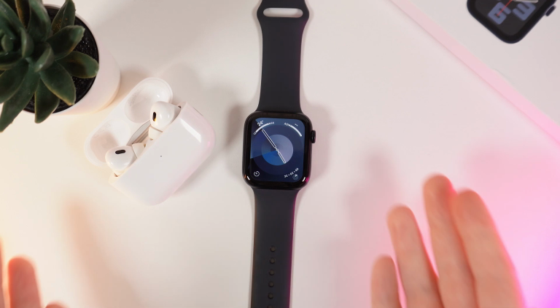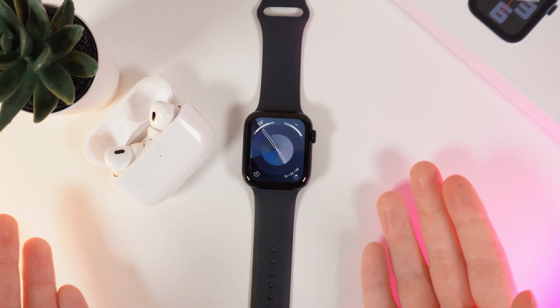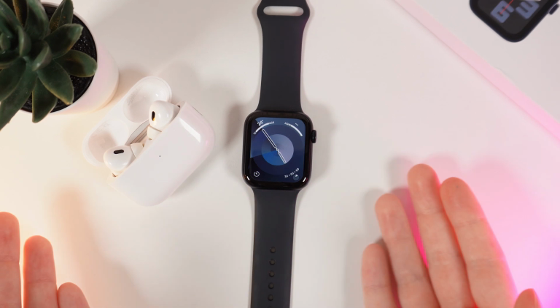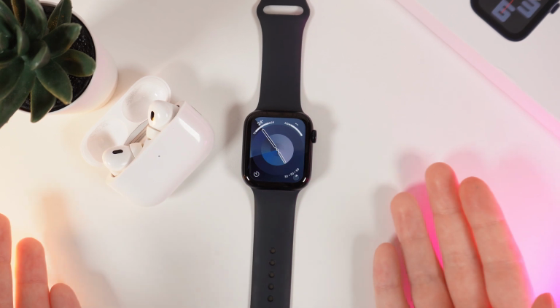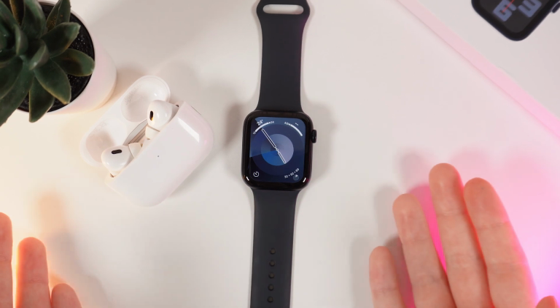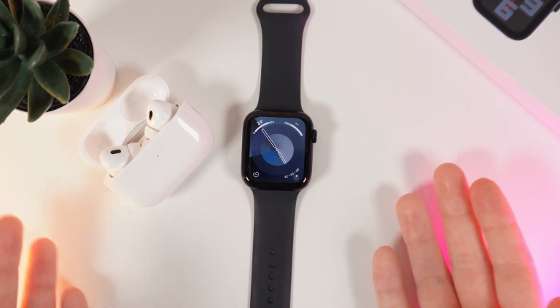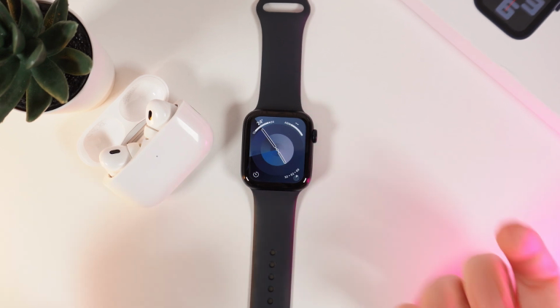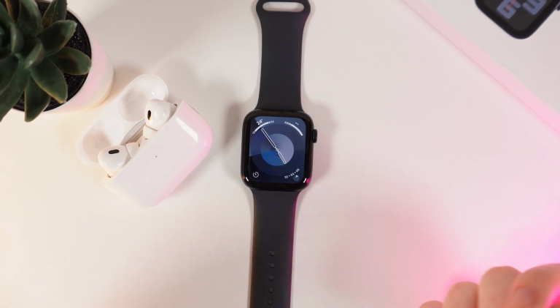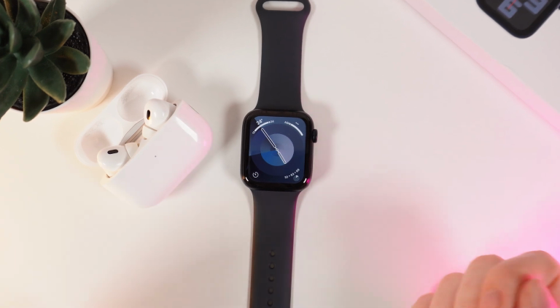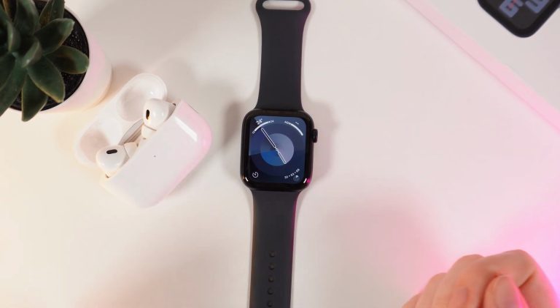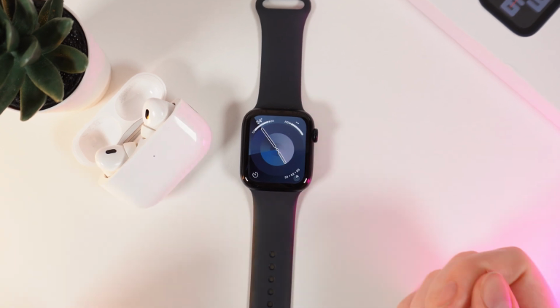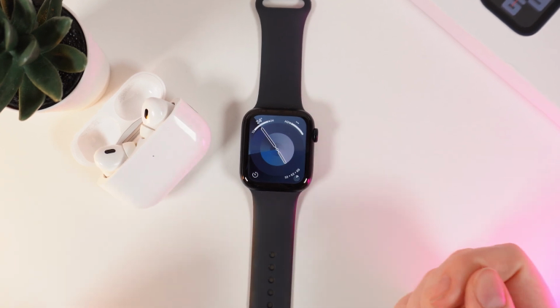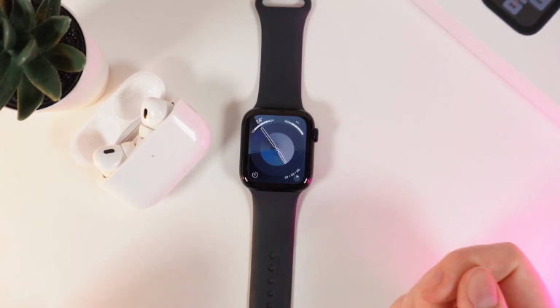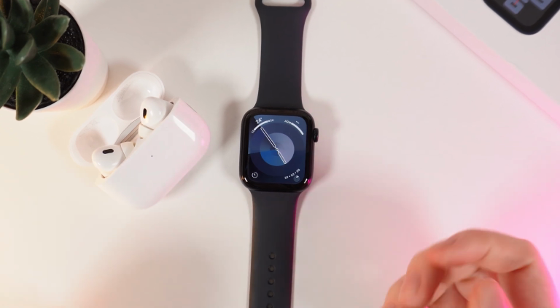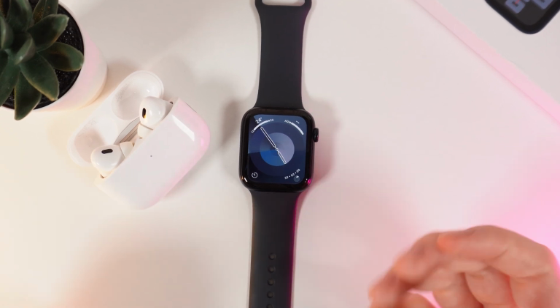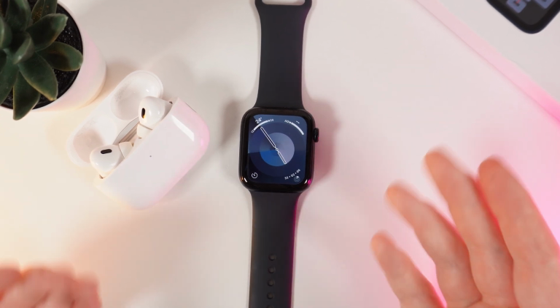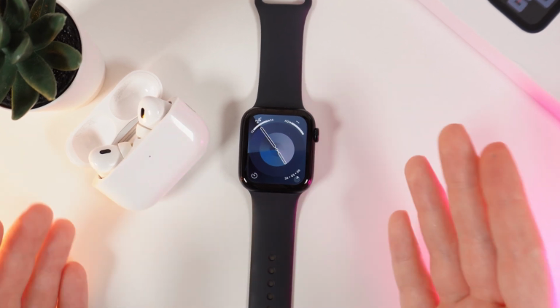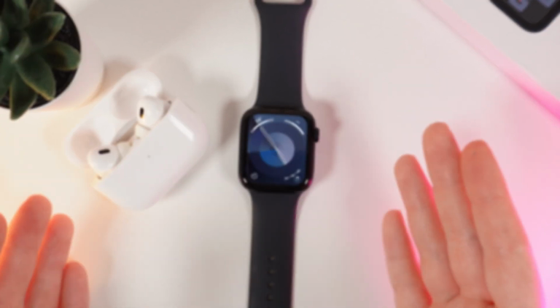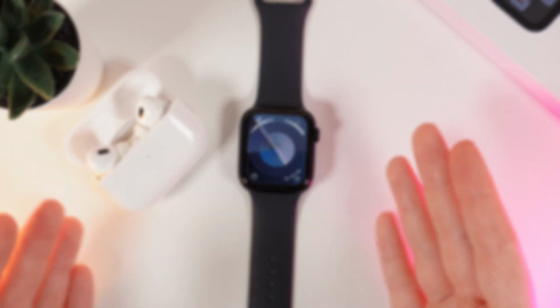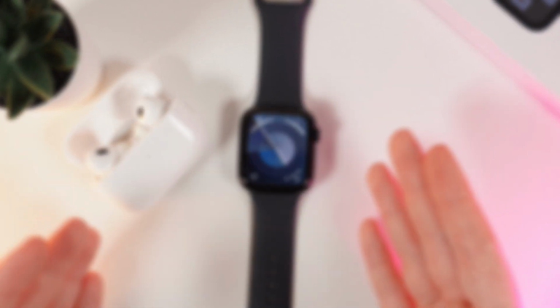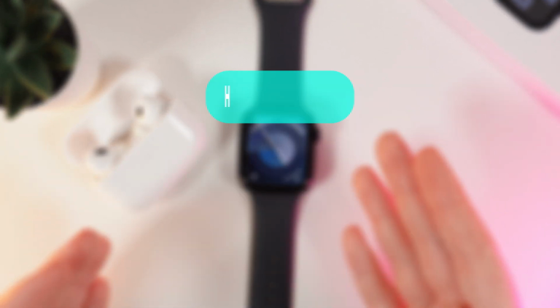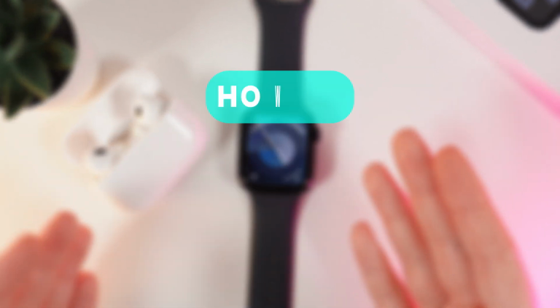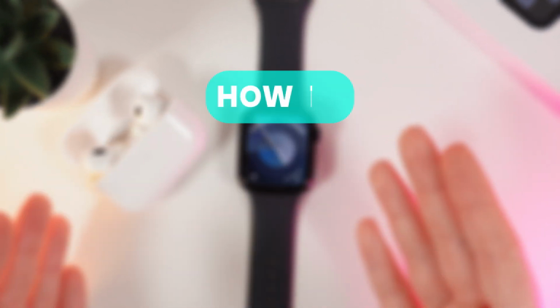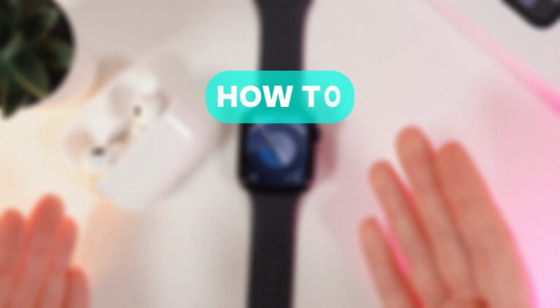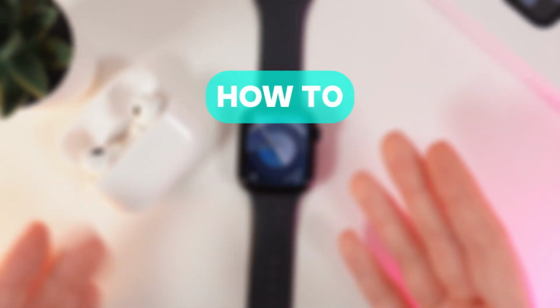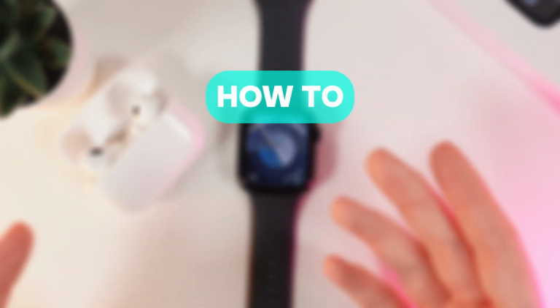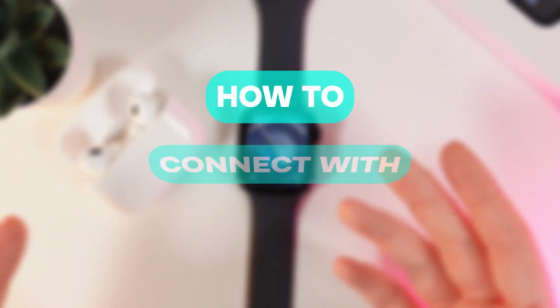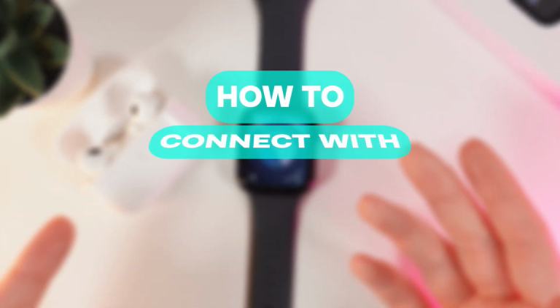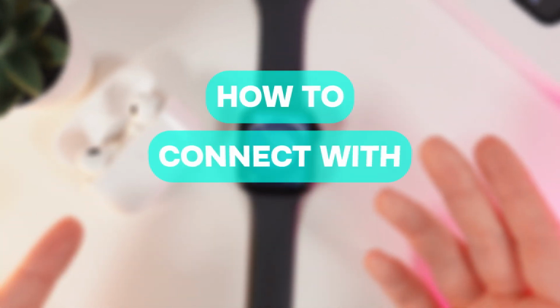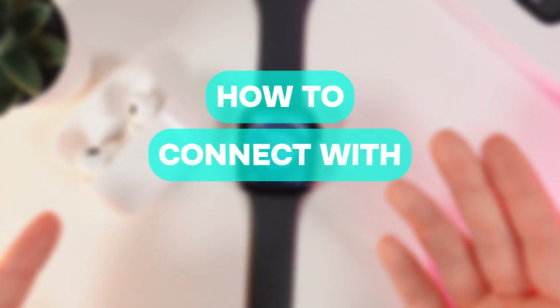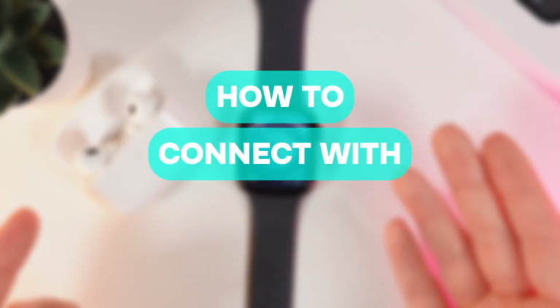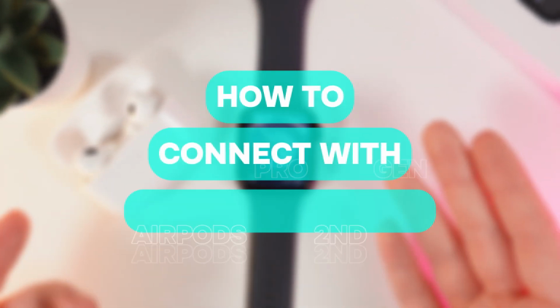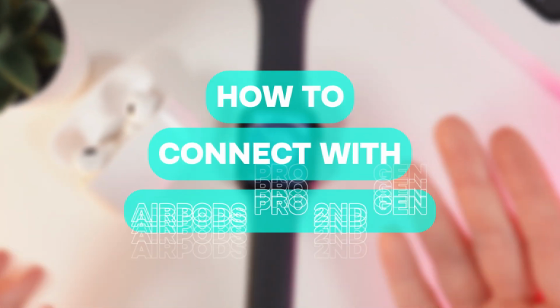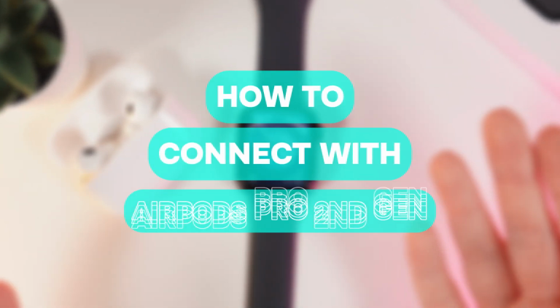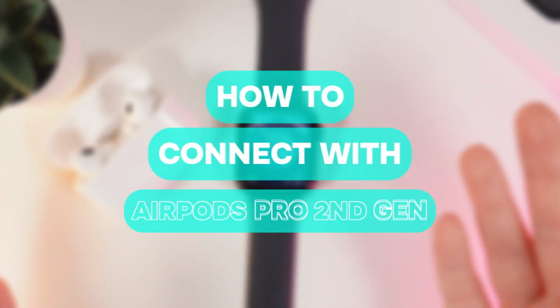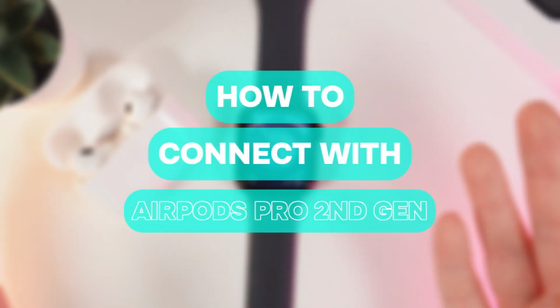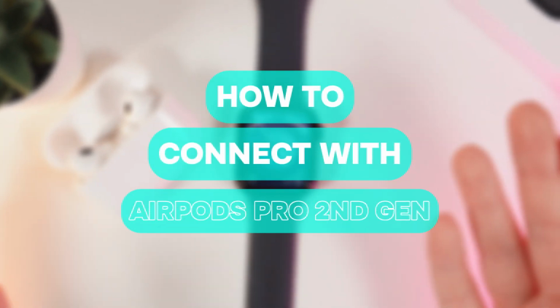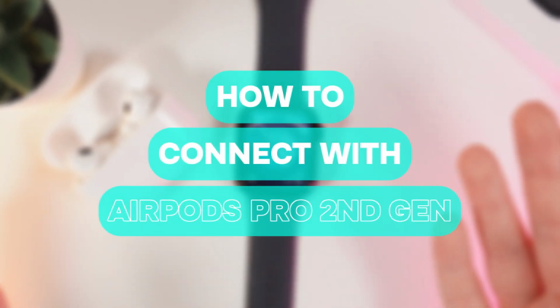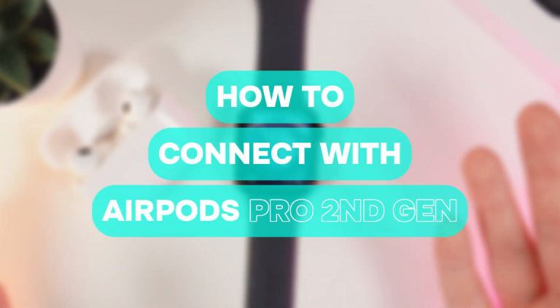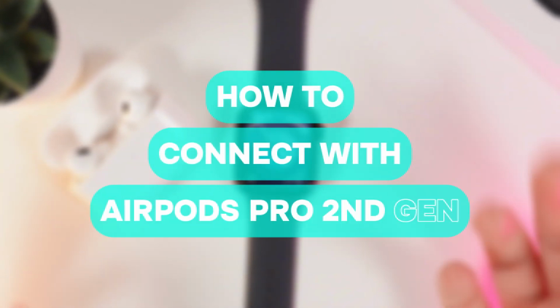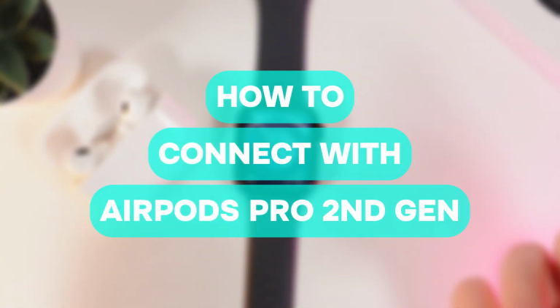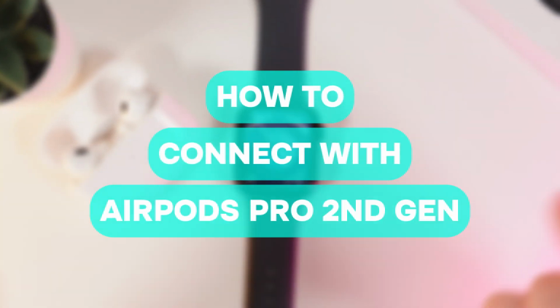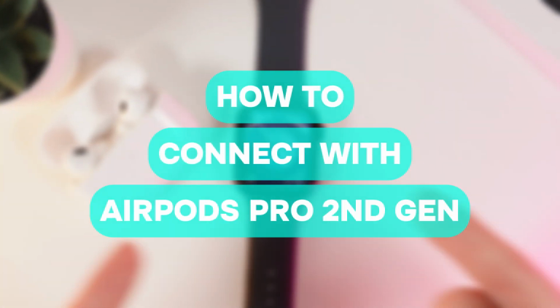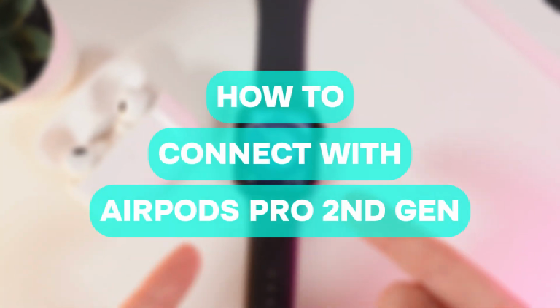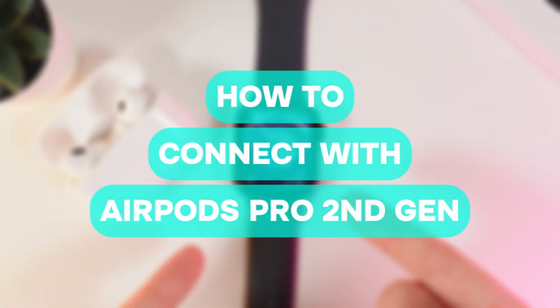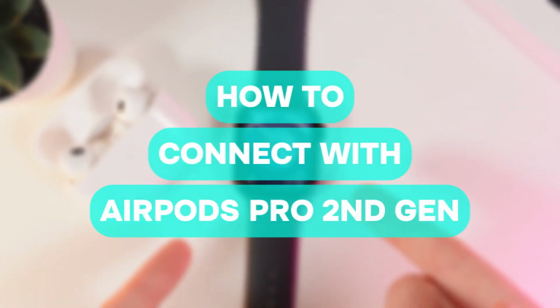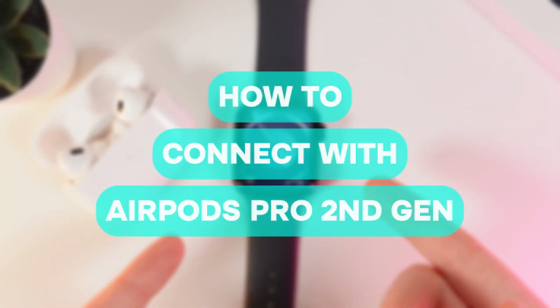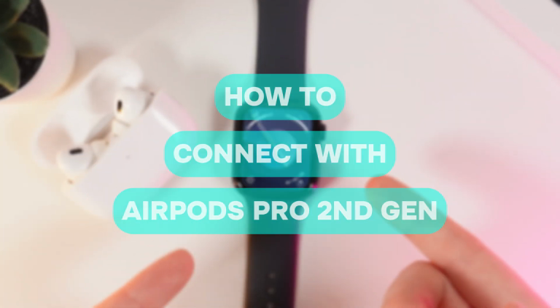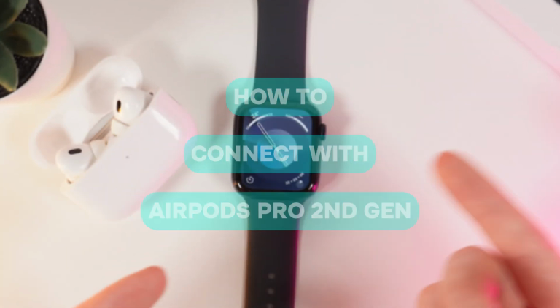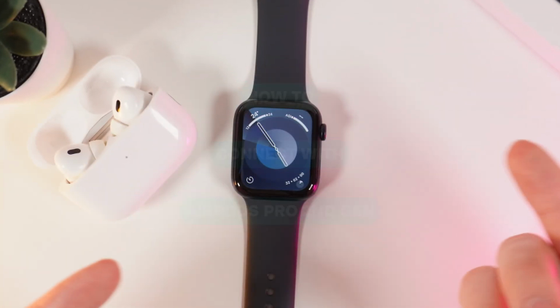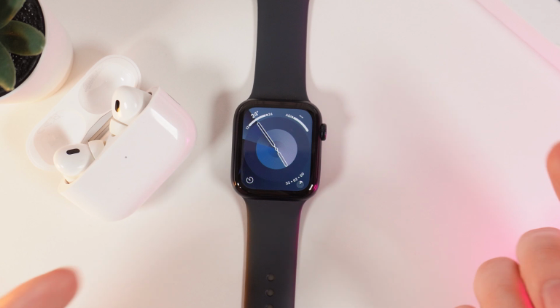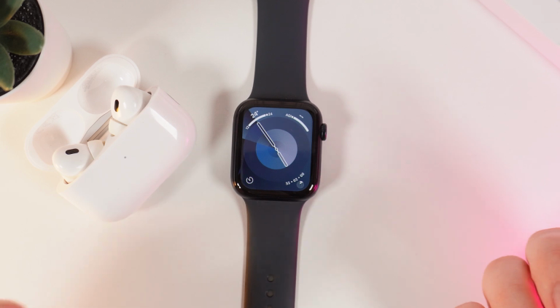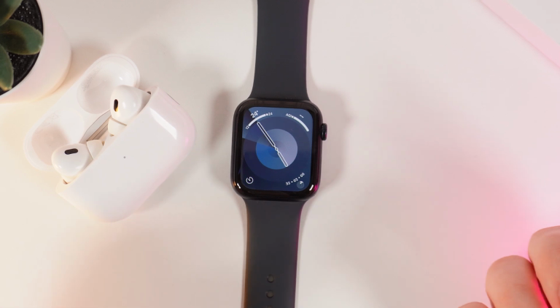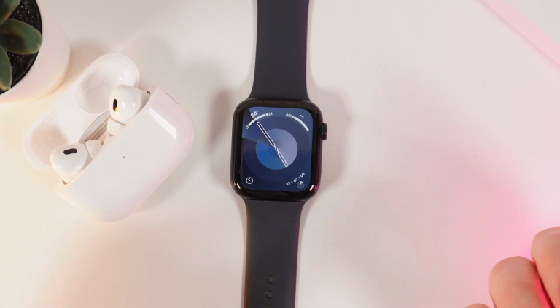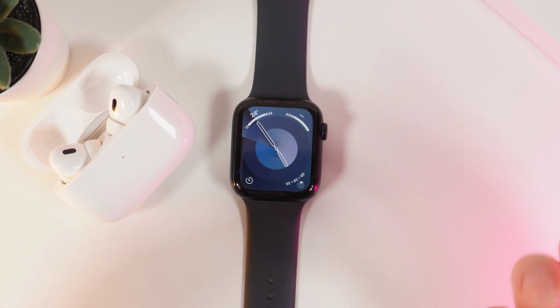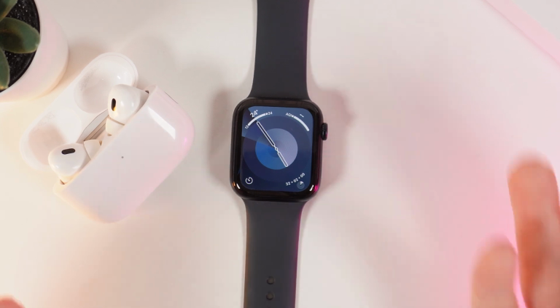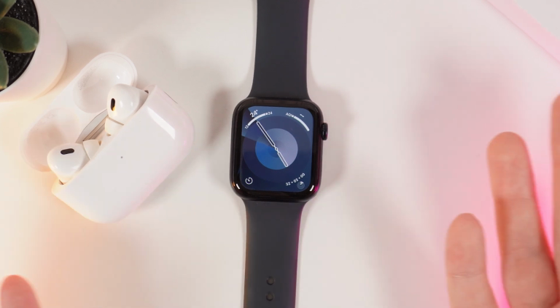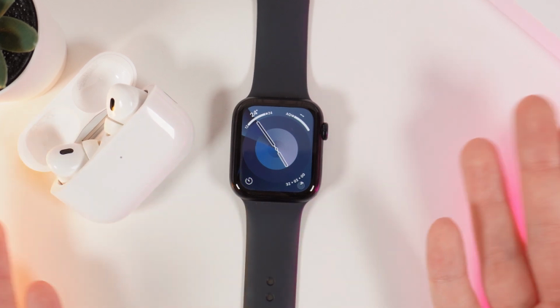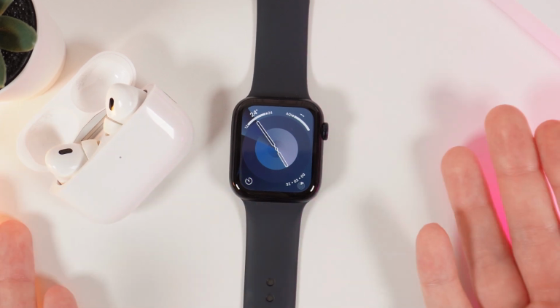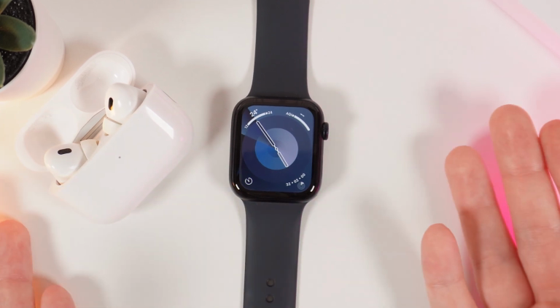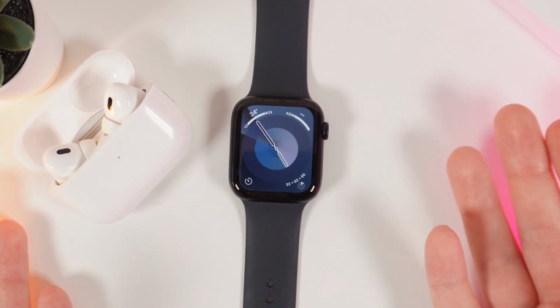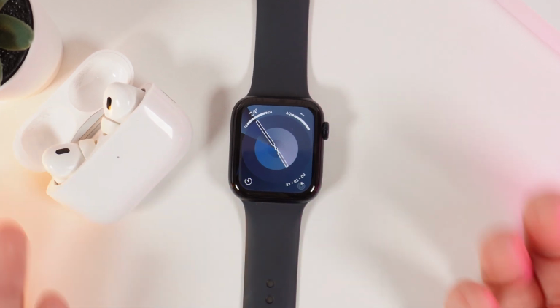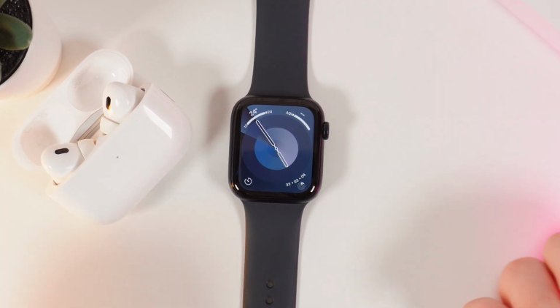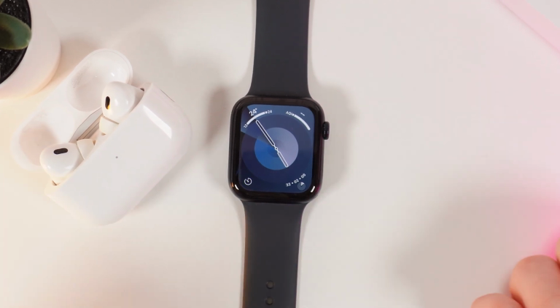Hi there! In today's video, I'll show you how to connect AirPods Pro 2nd generation to an Apple Watch SE. Let's get started.